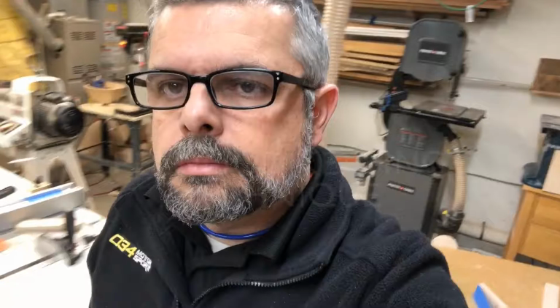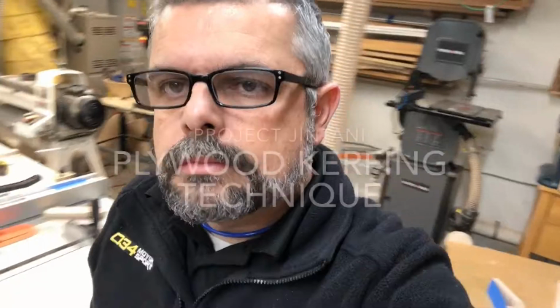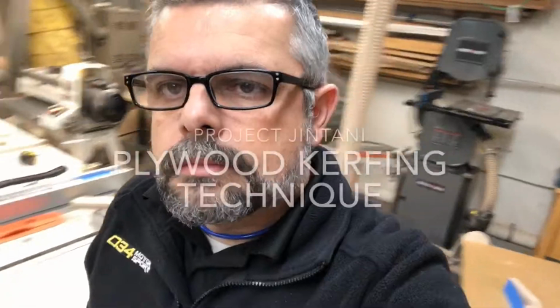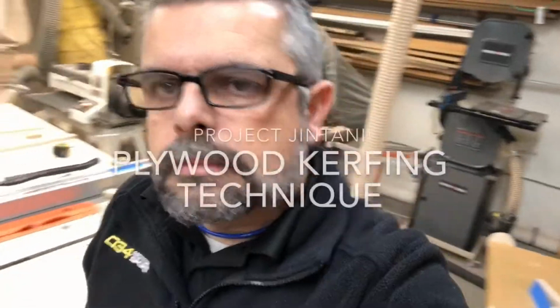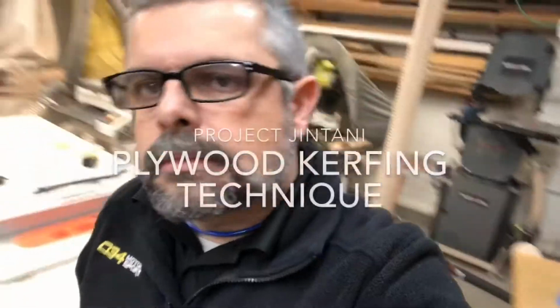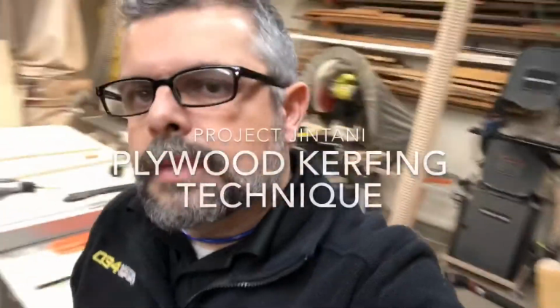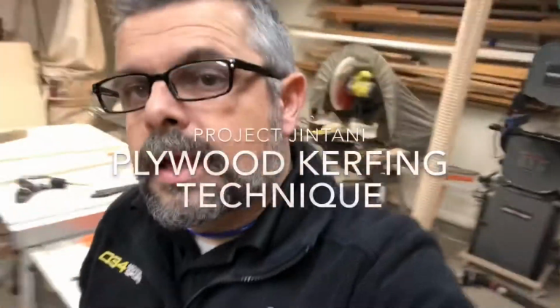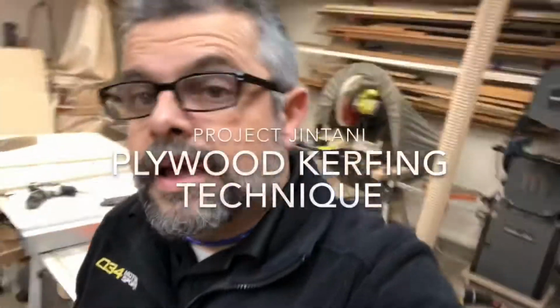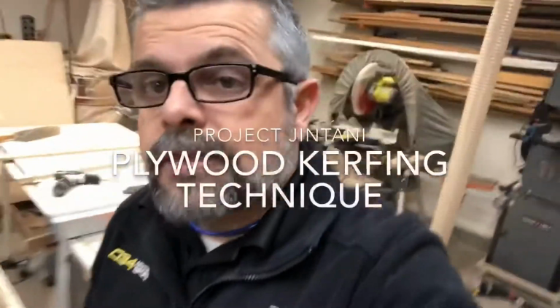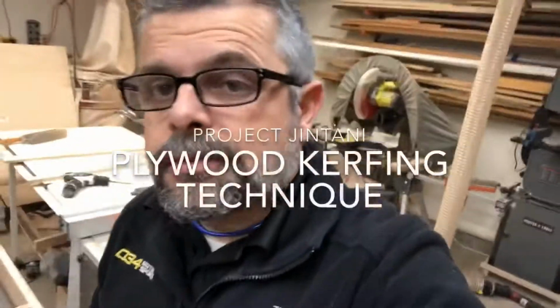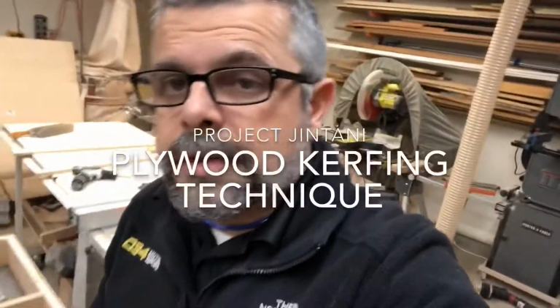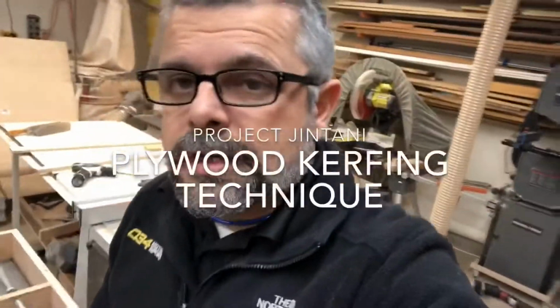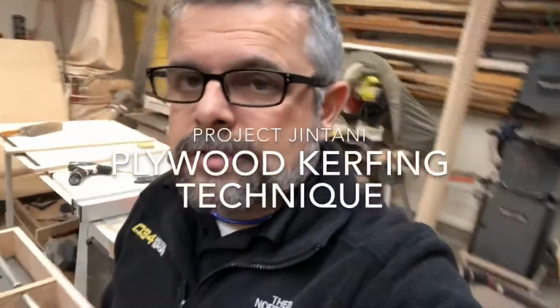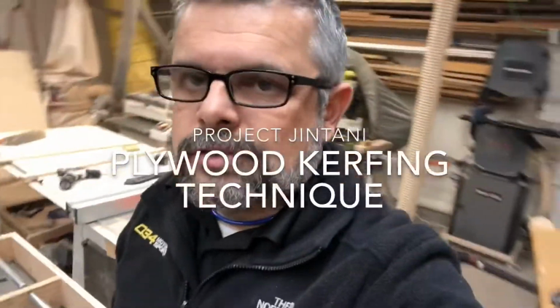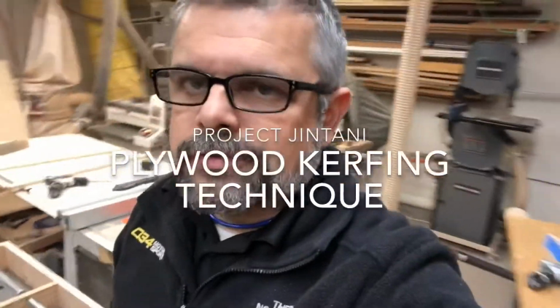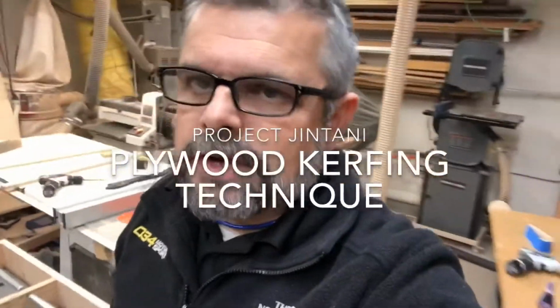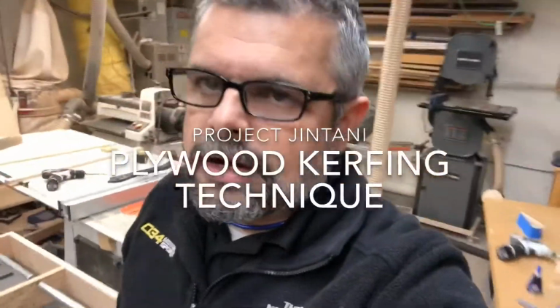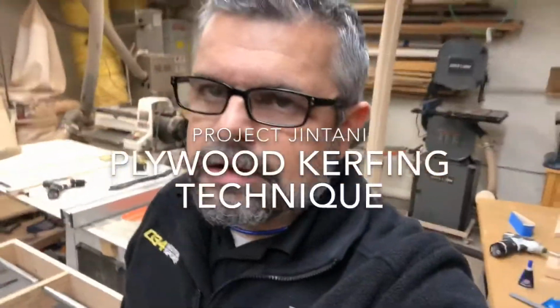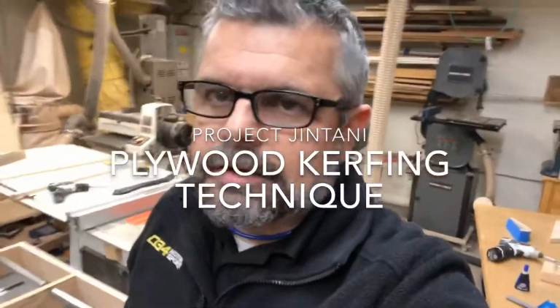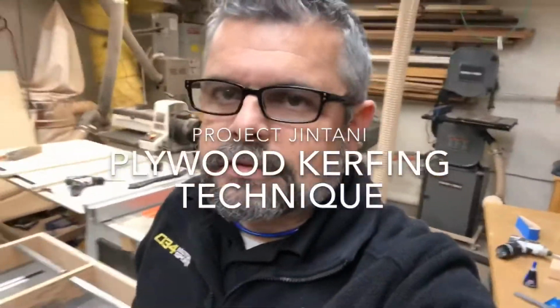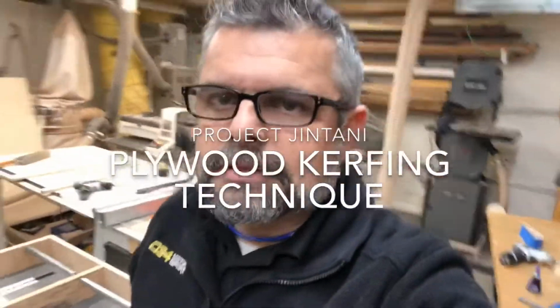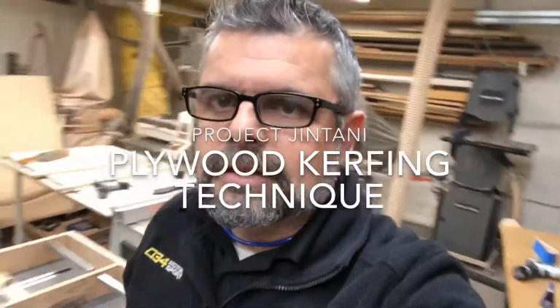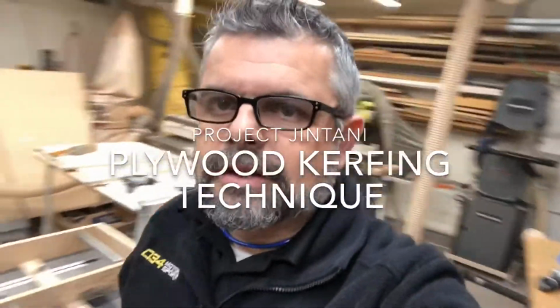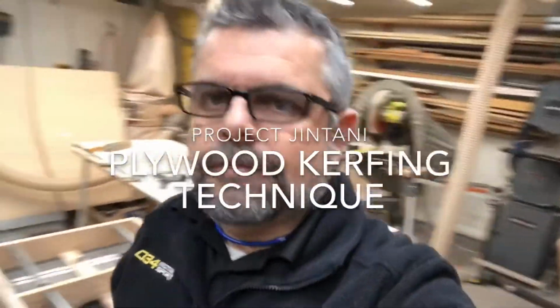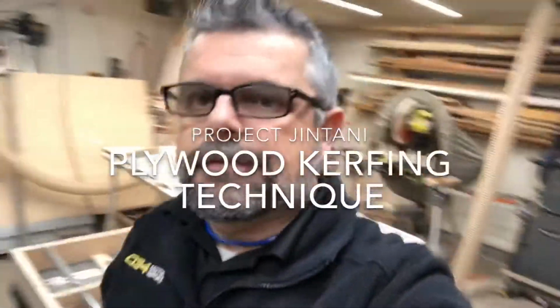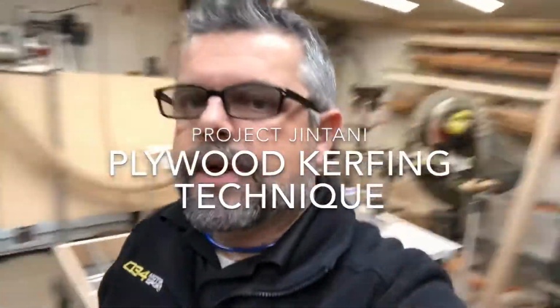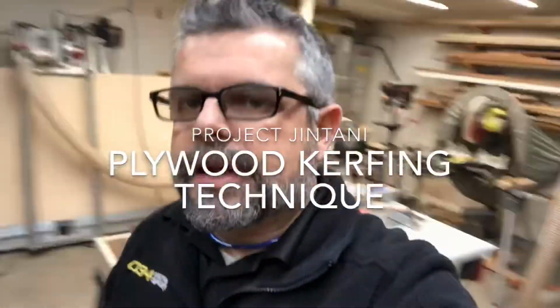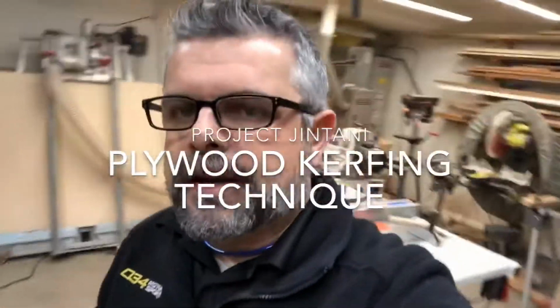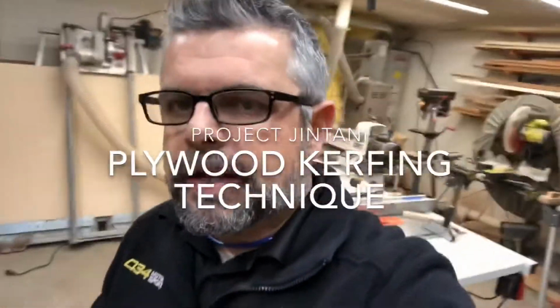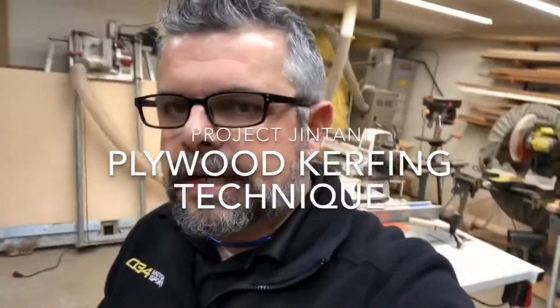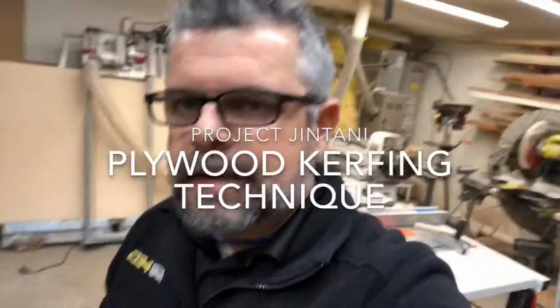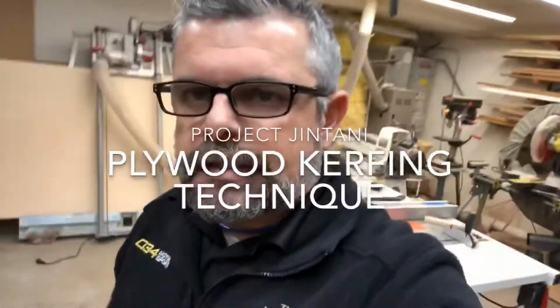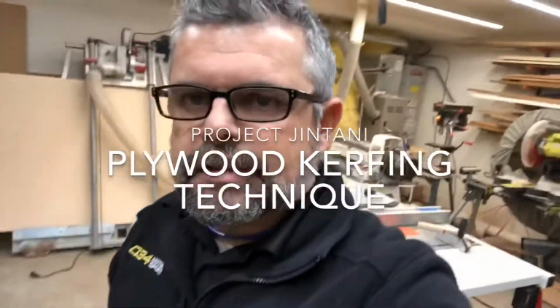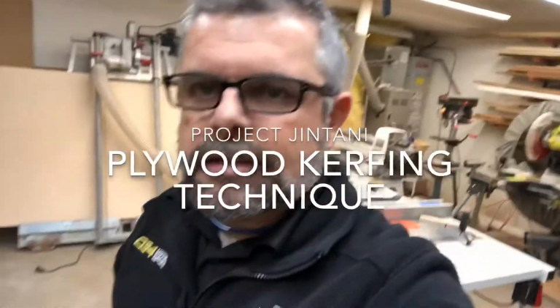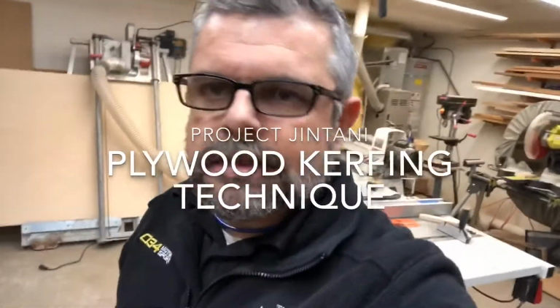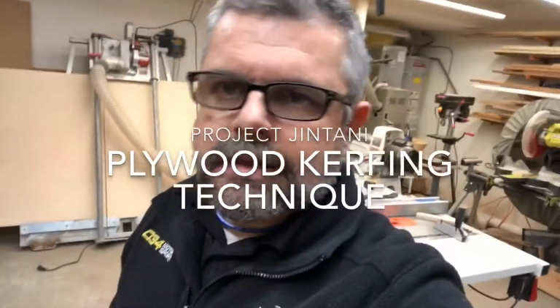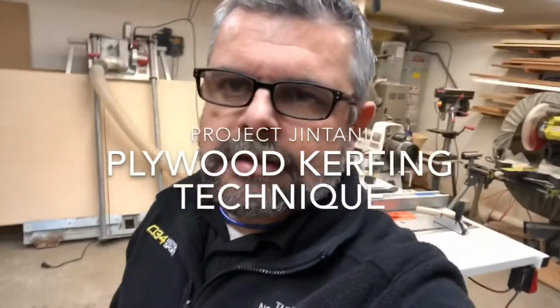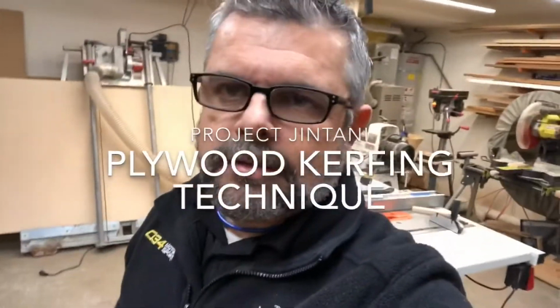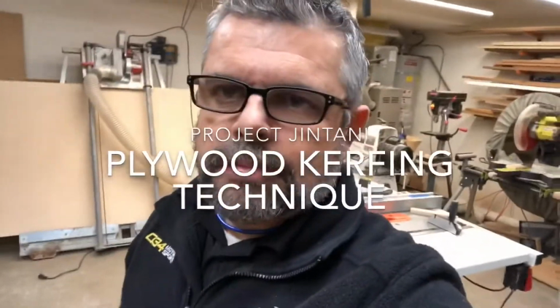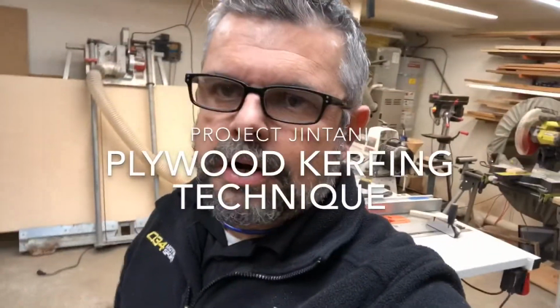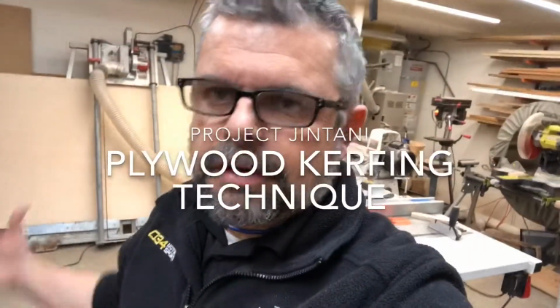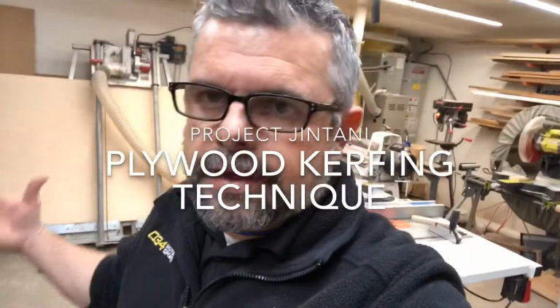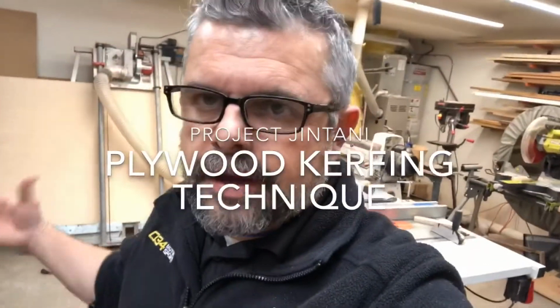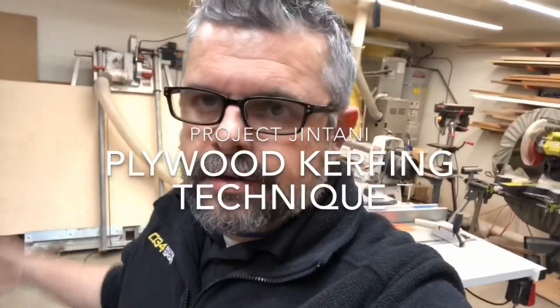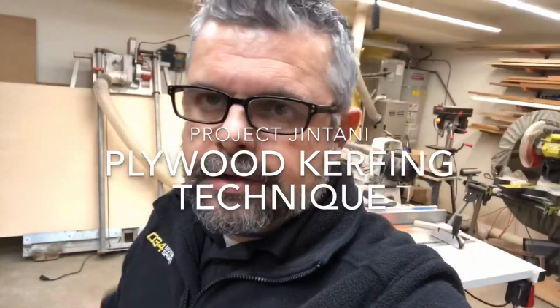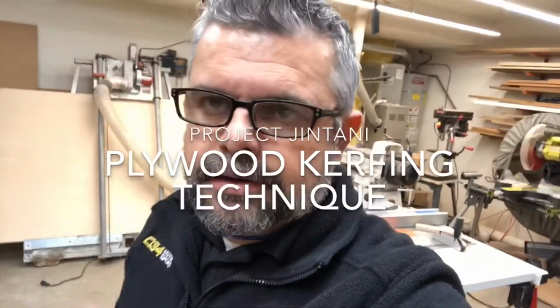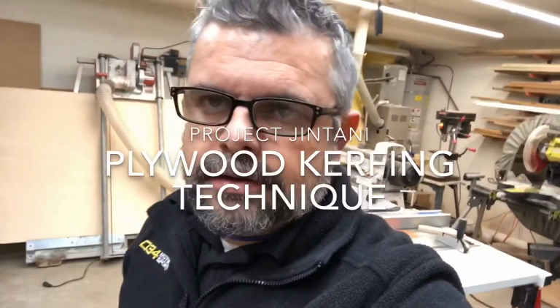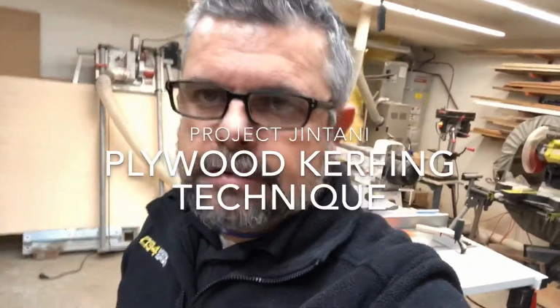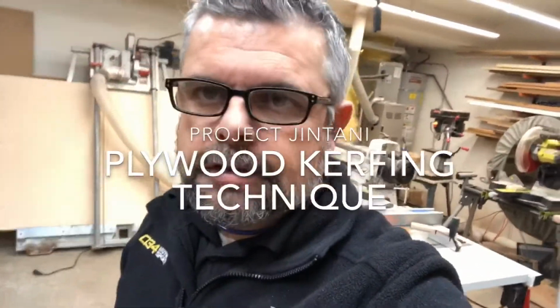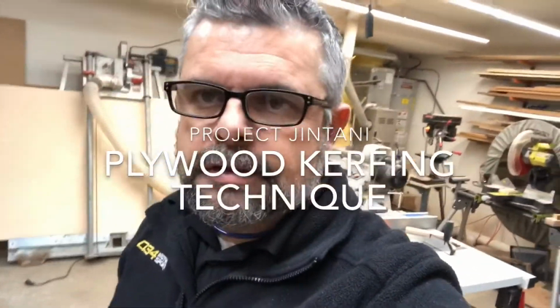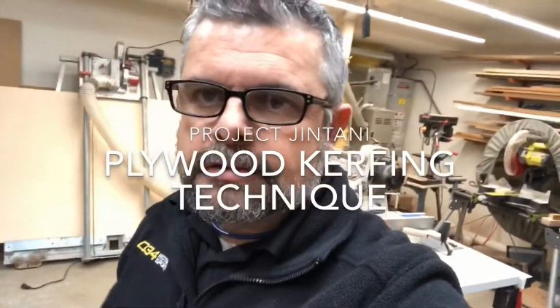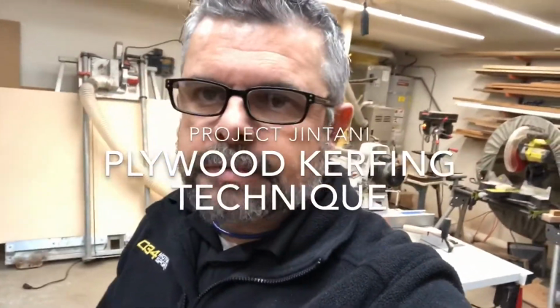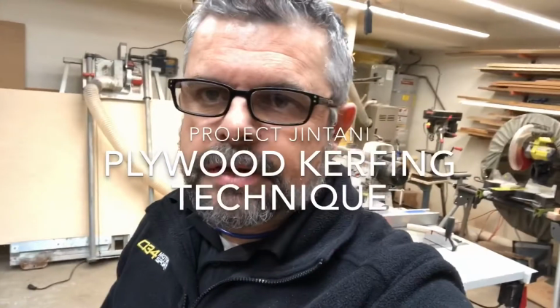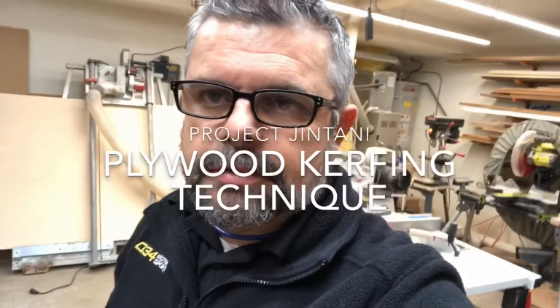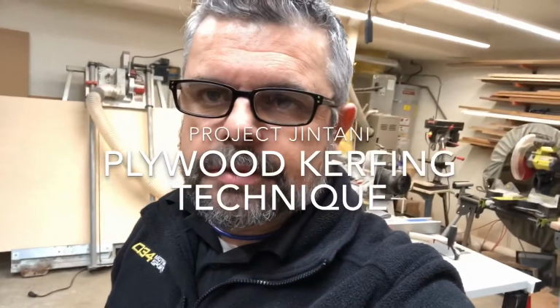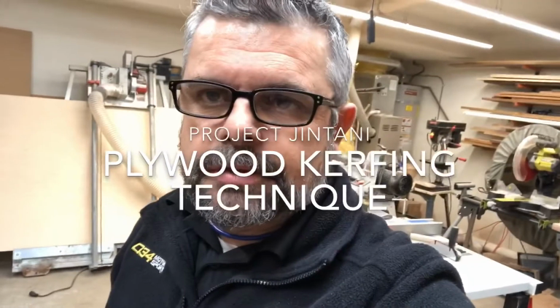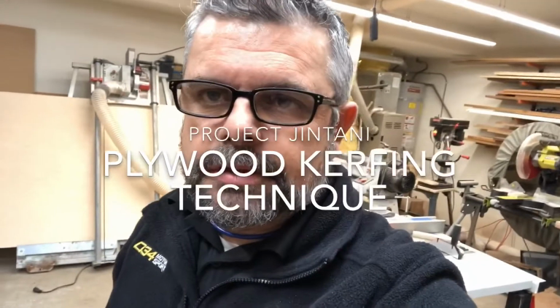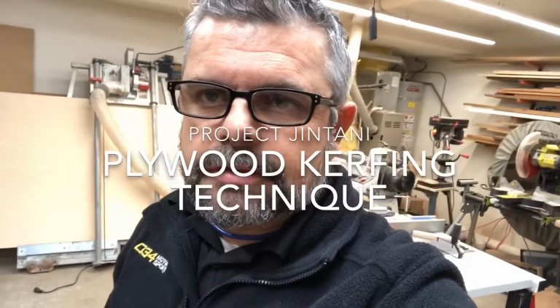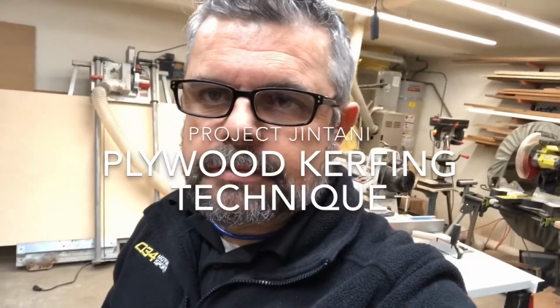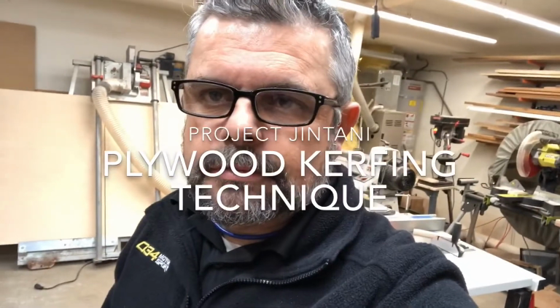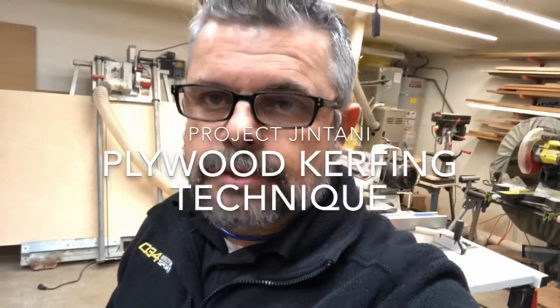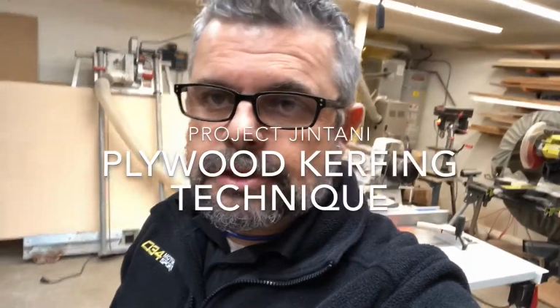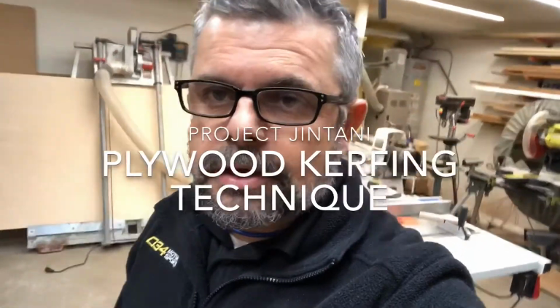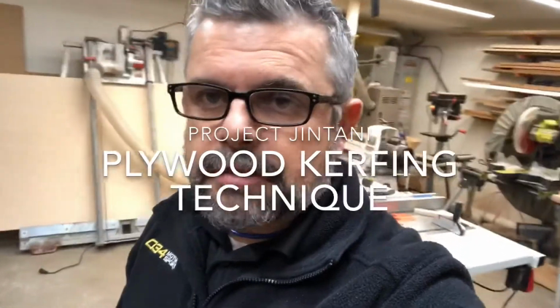Hey everybody, it's Javad. It's a Friday night and I'm partying out here in the speaker building woodshop.